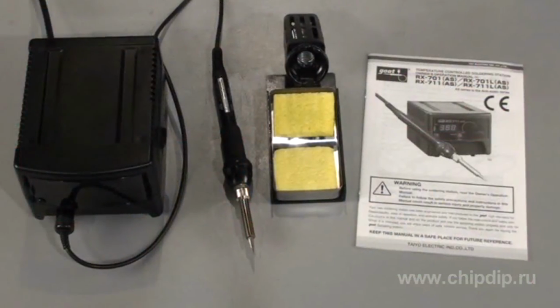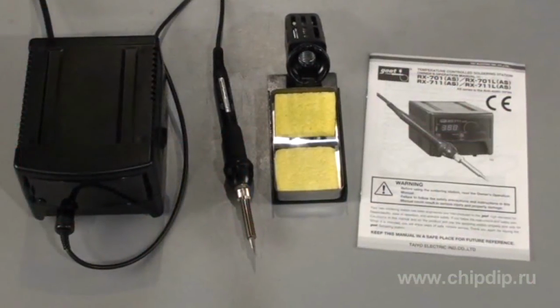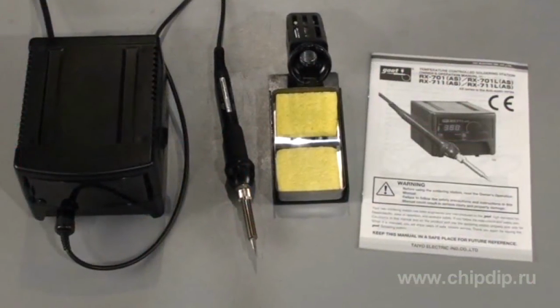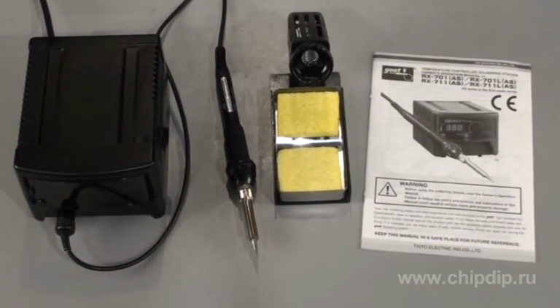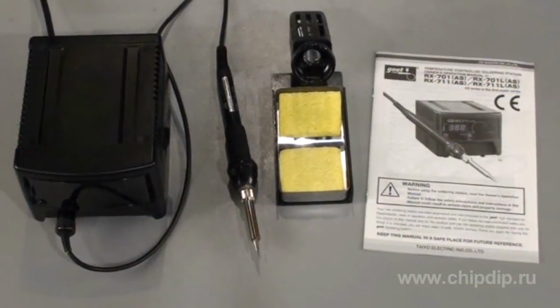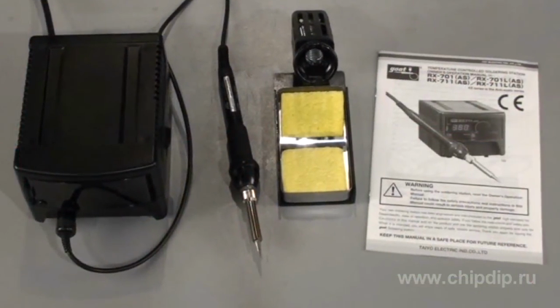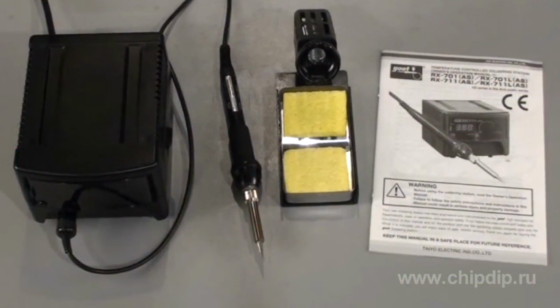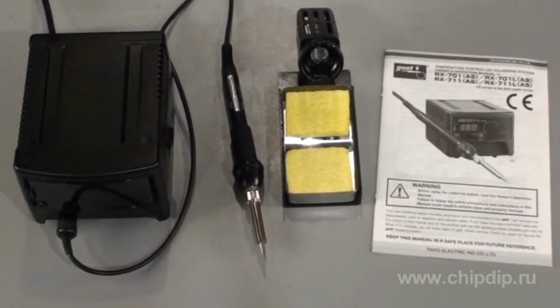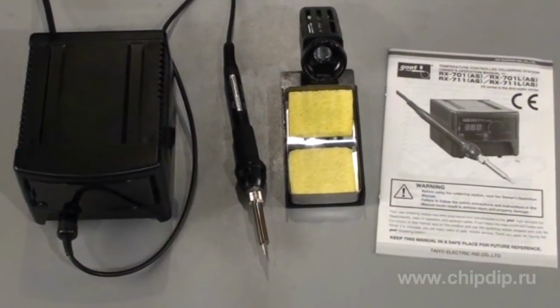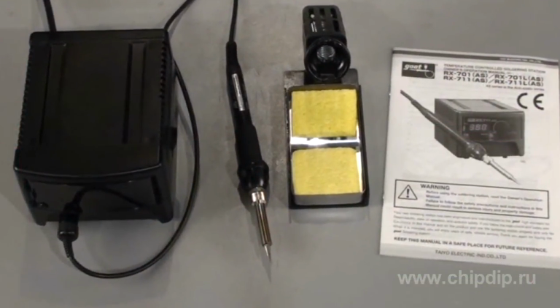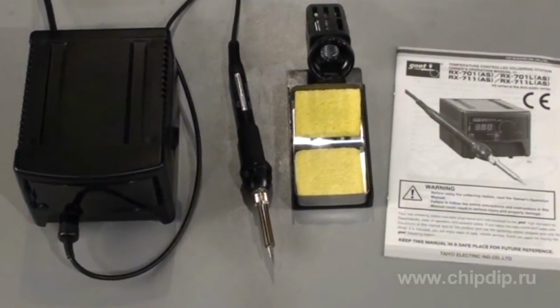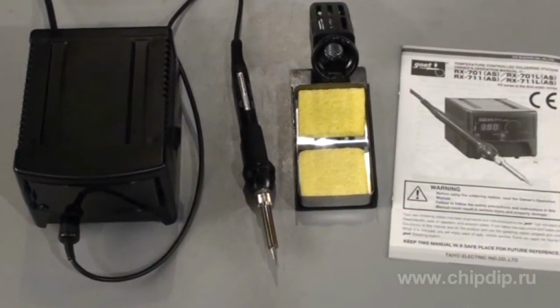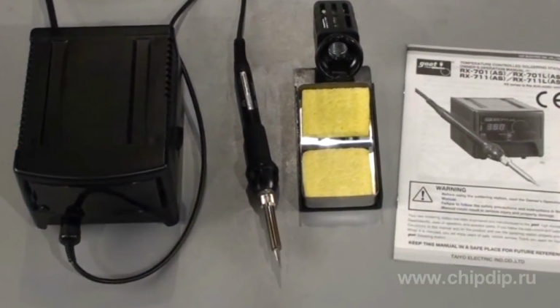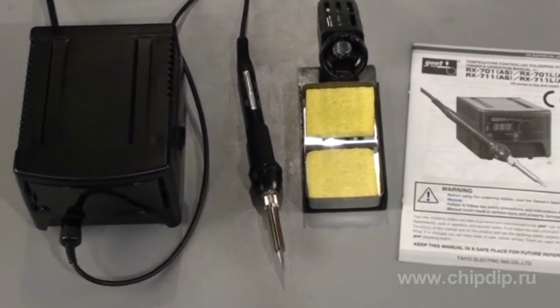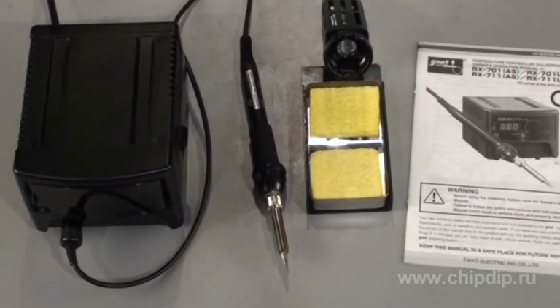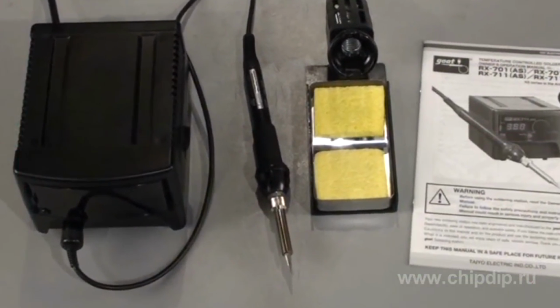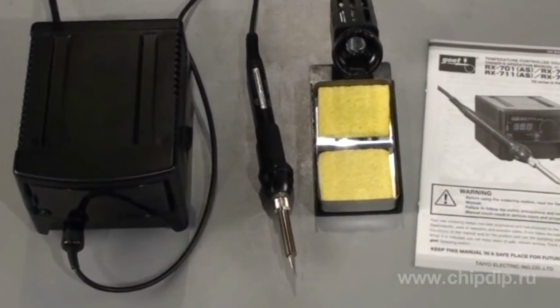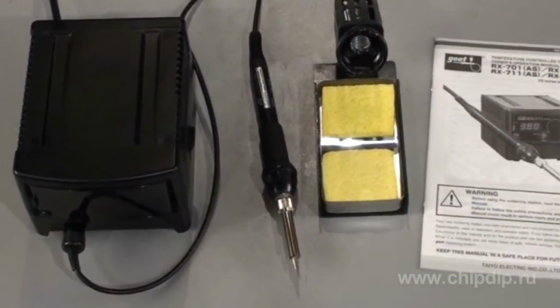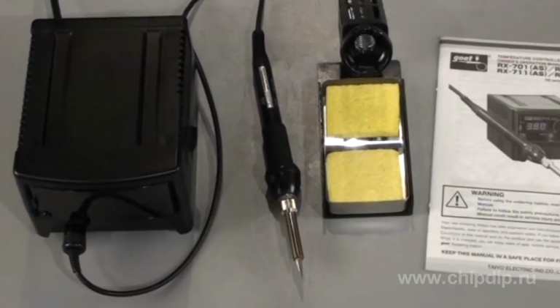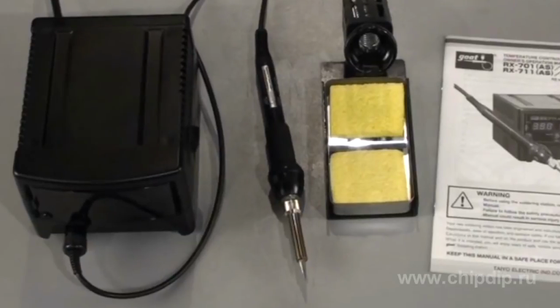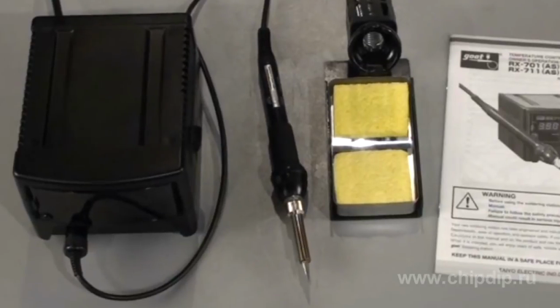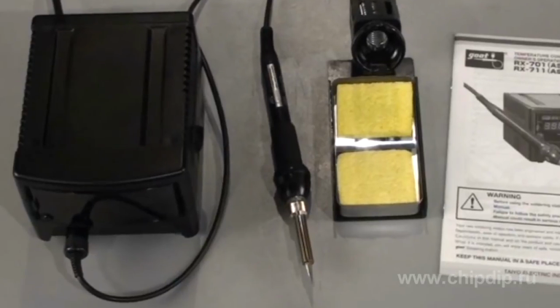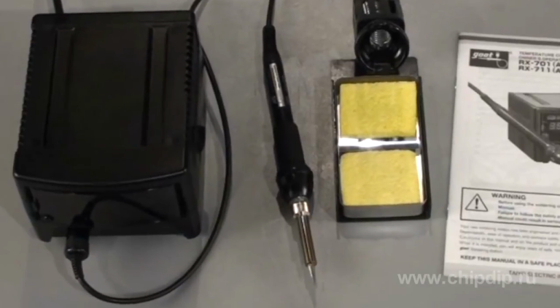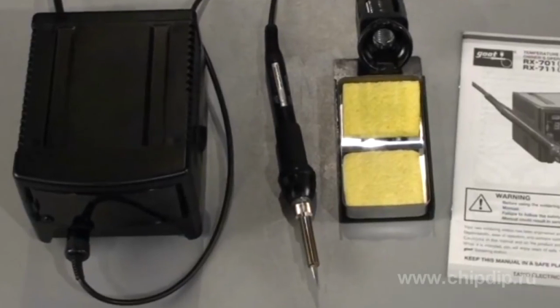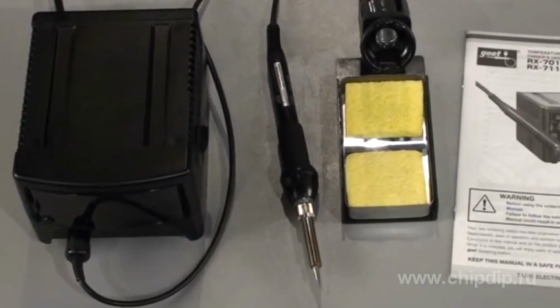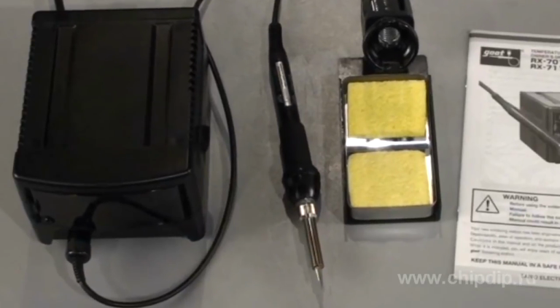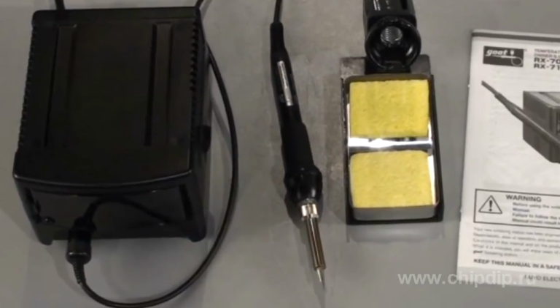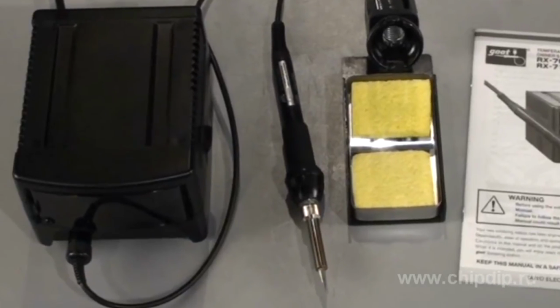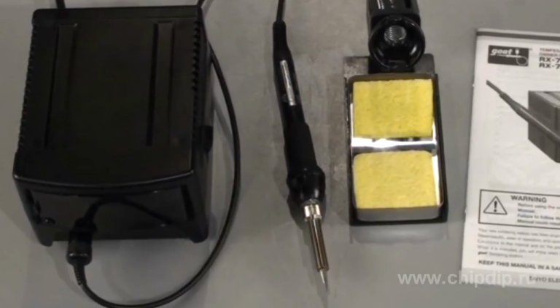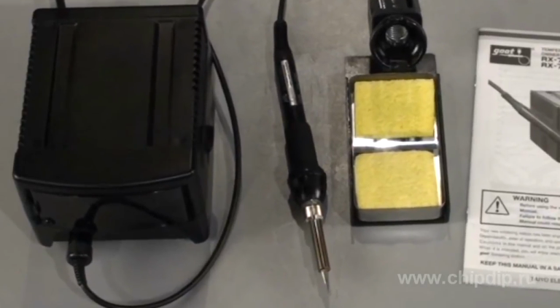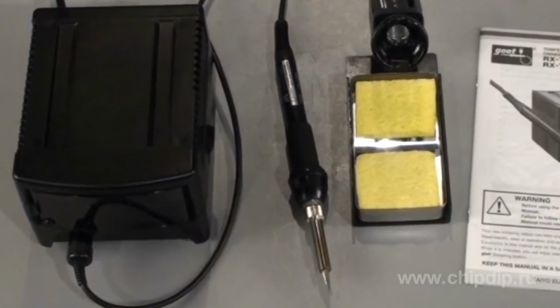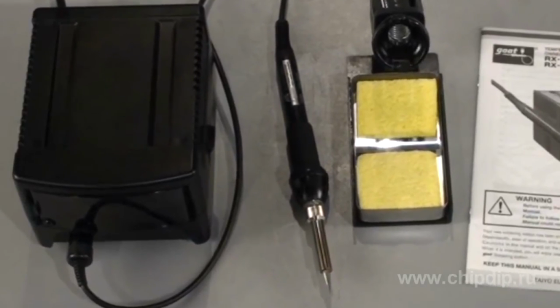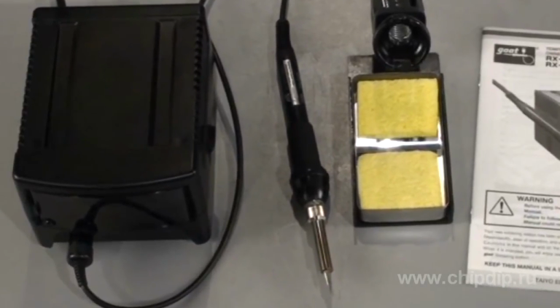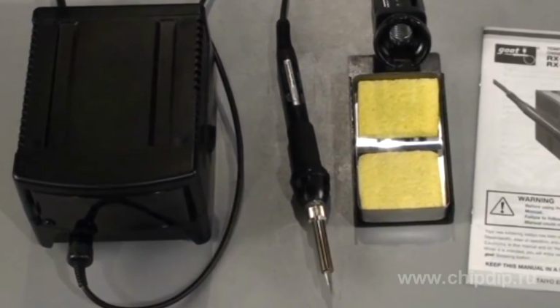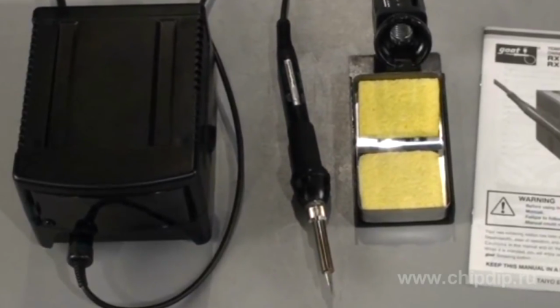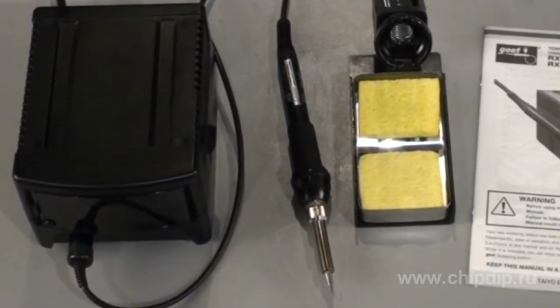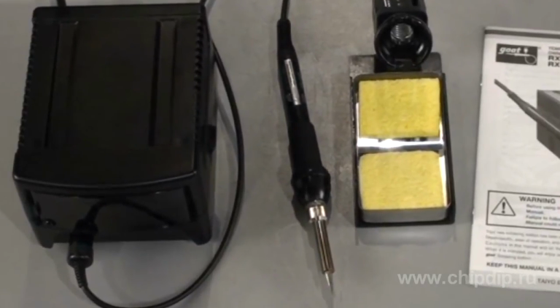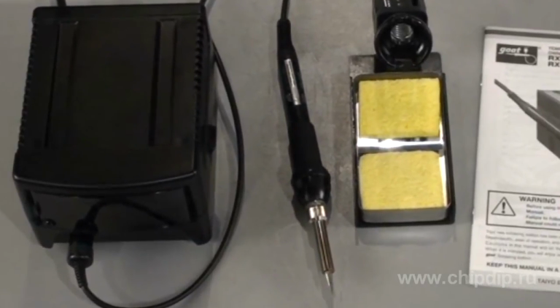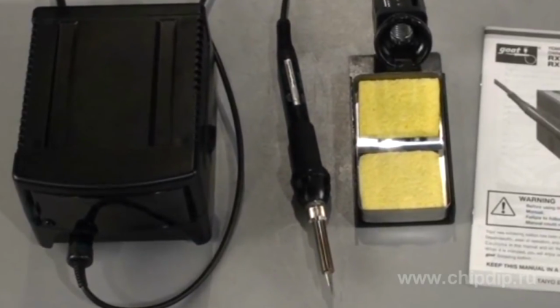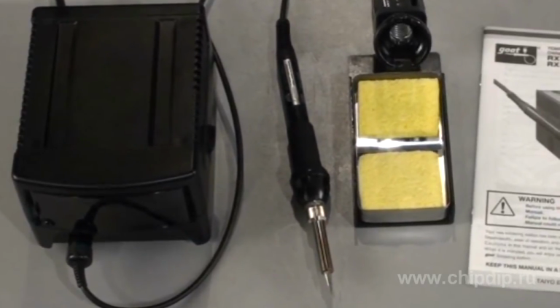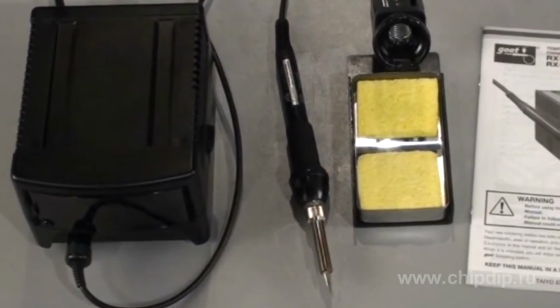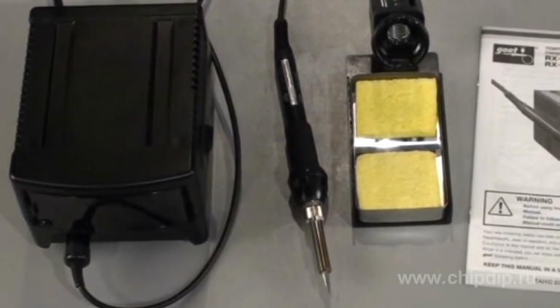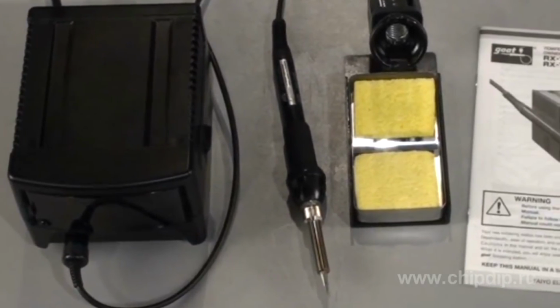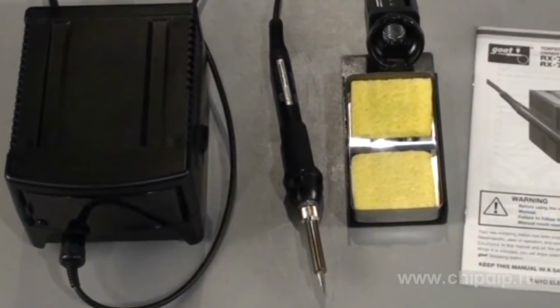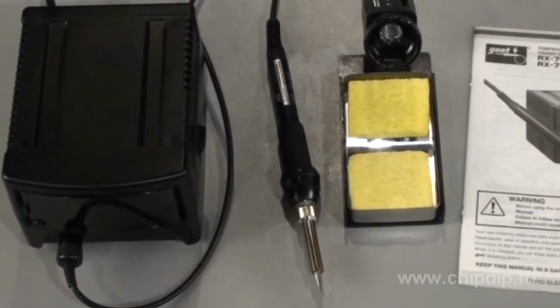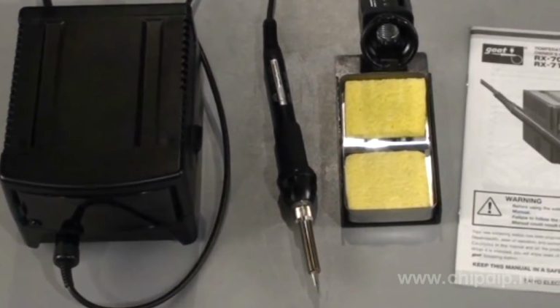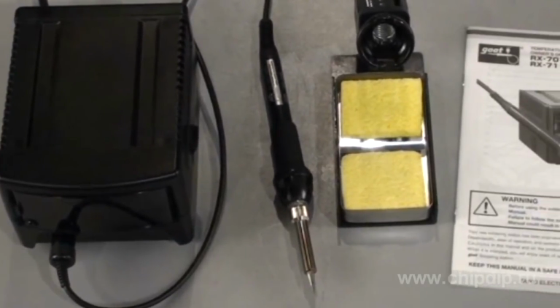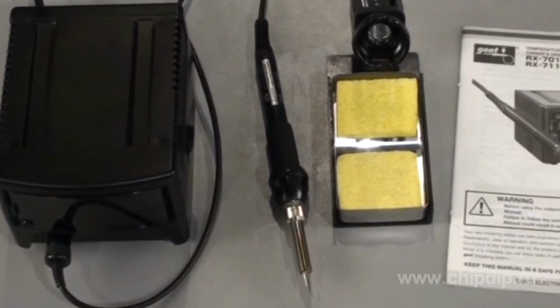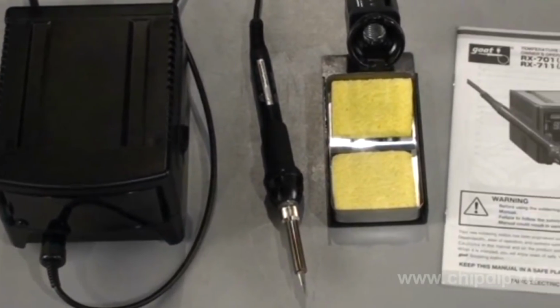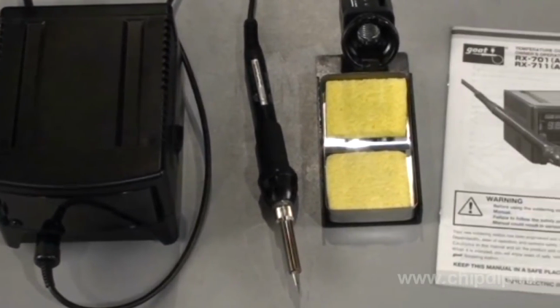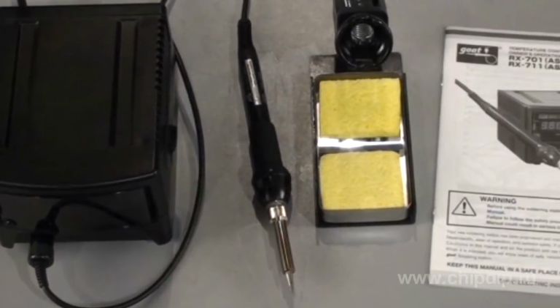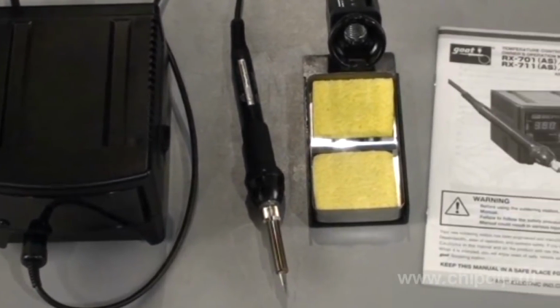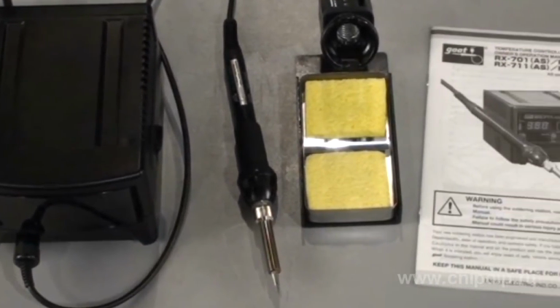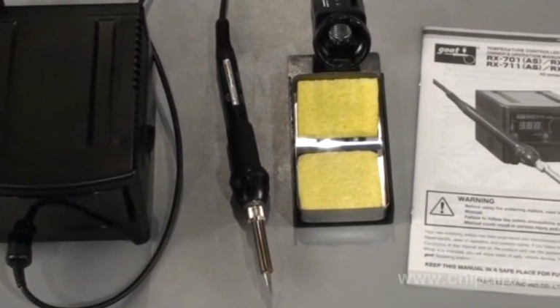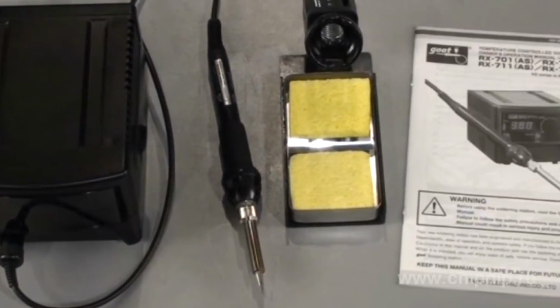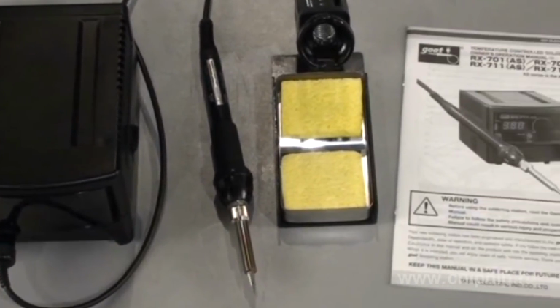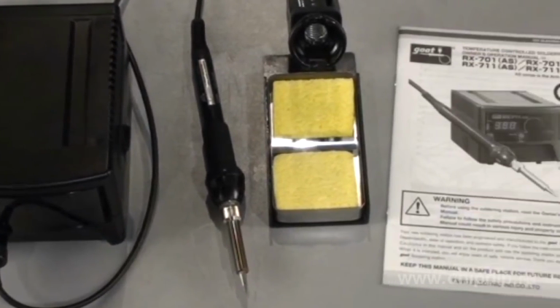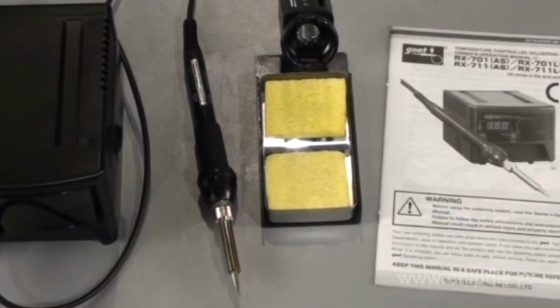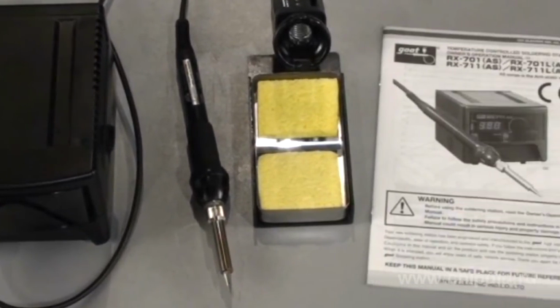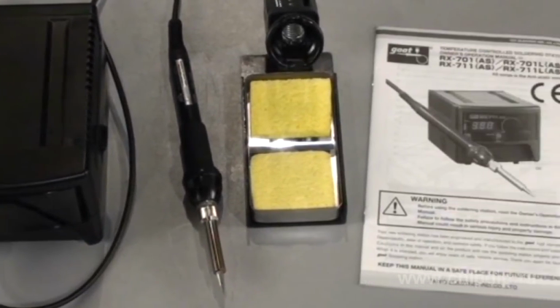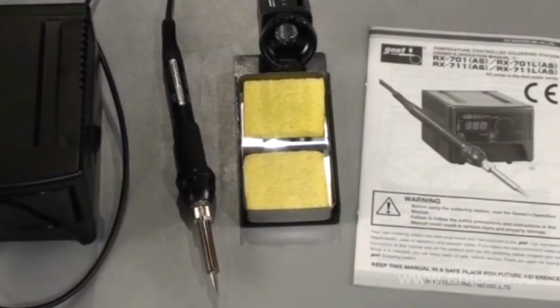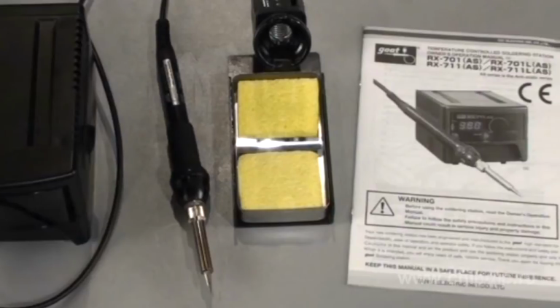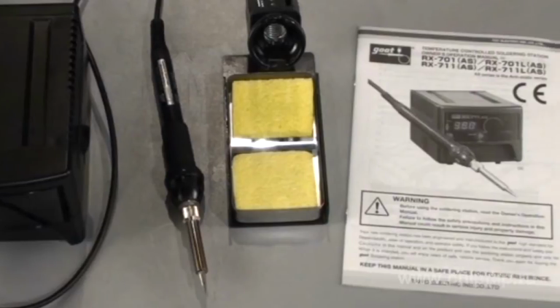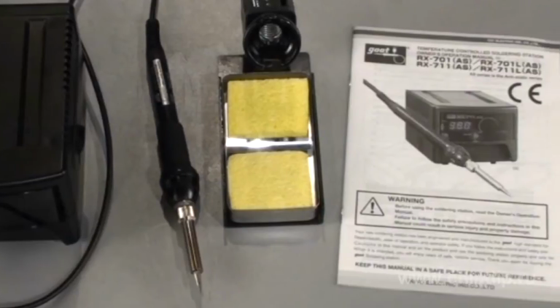The delivery set includes the following: control unit, RX-70 GIS soldering iron, special support with two sponges for cleaning the soldering tips, and a user's manual.